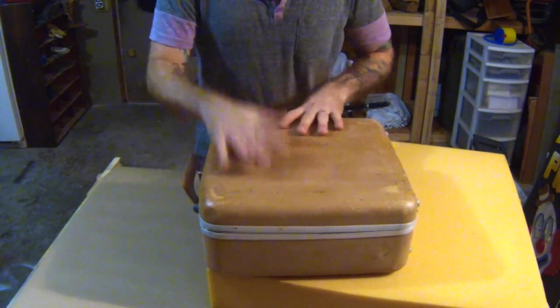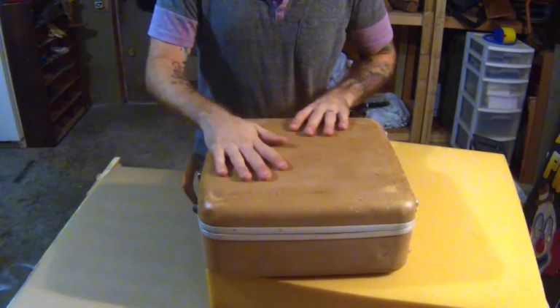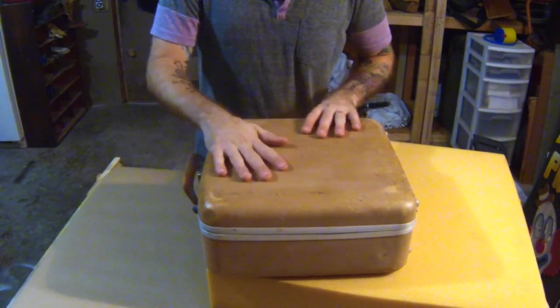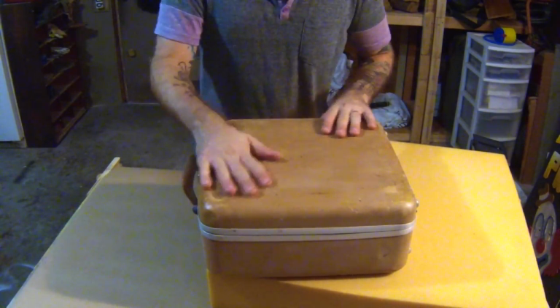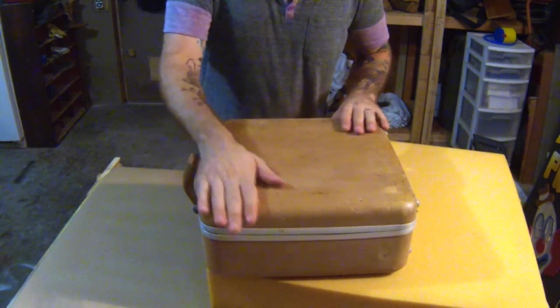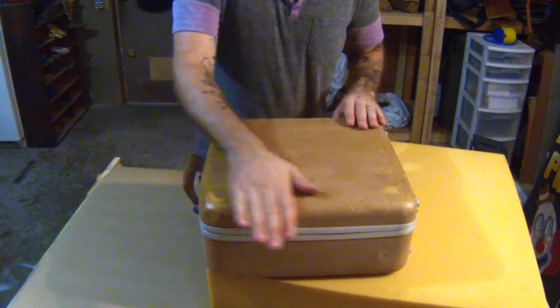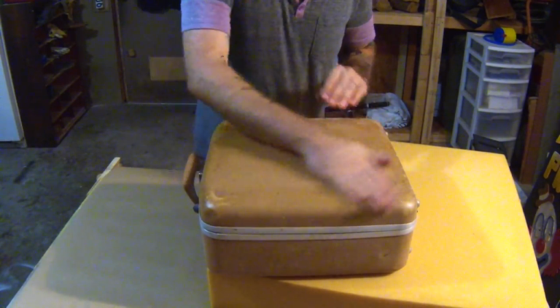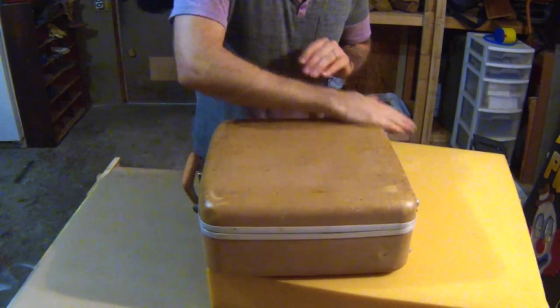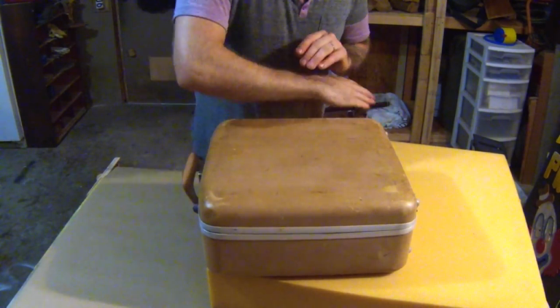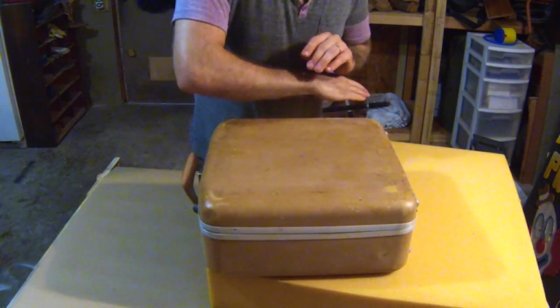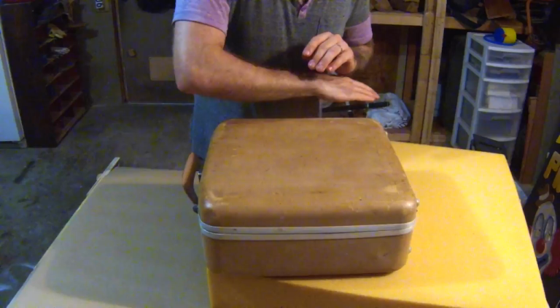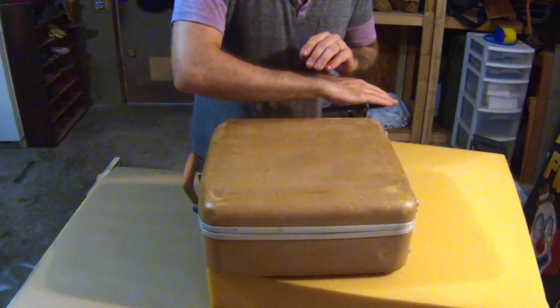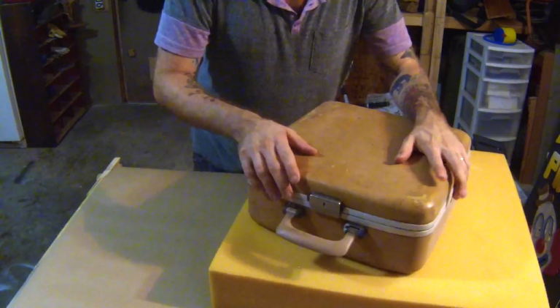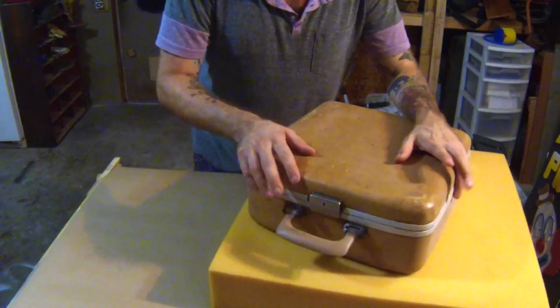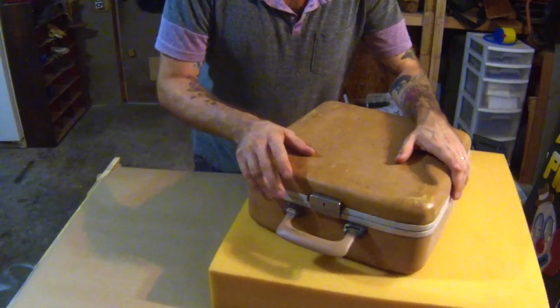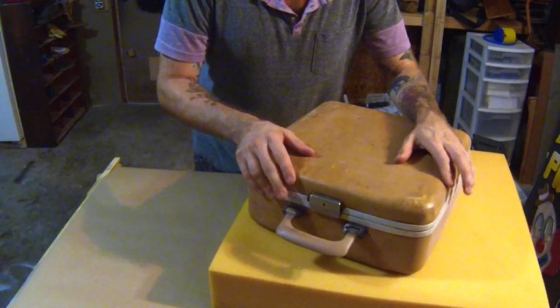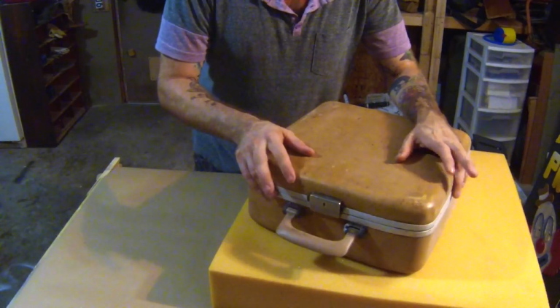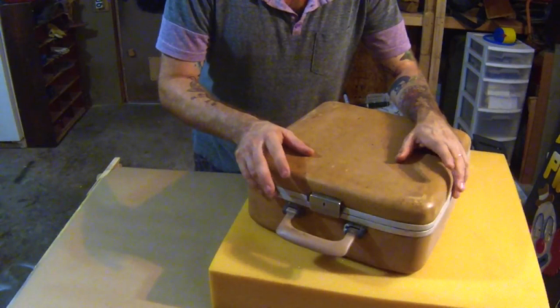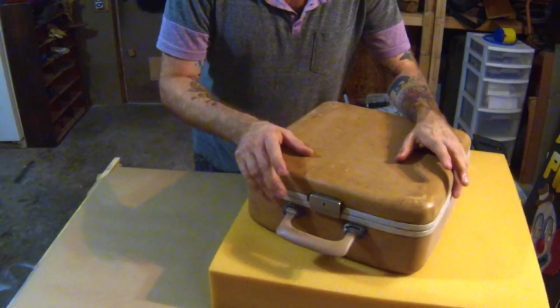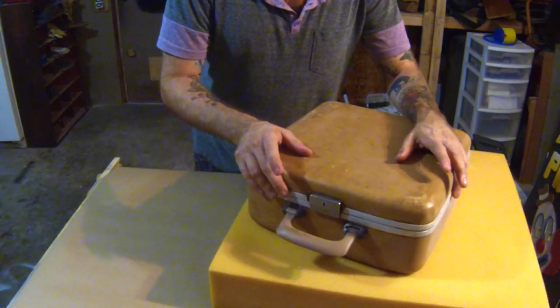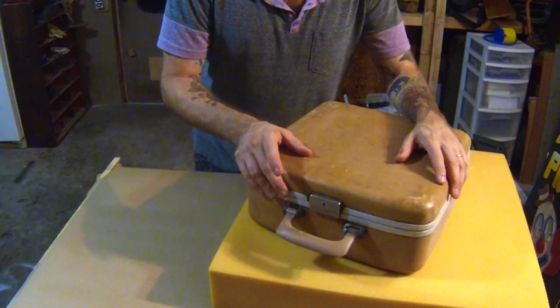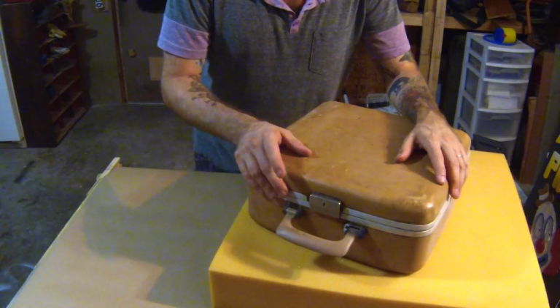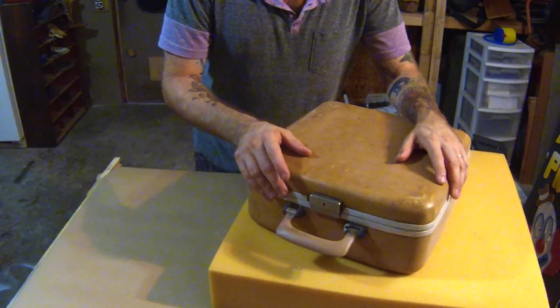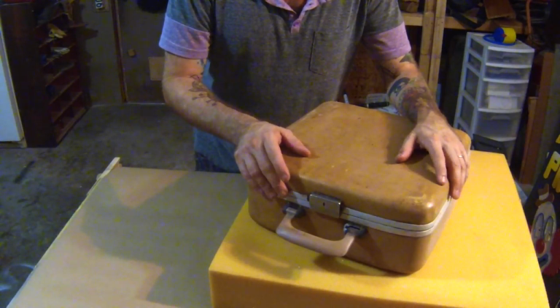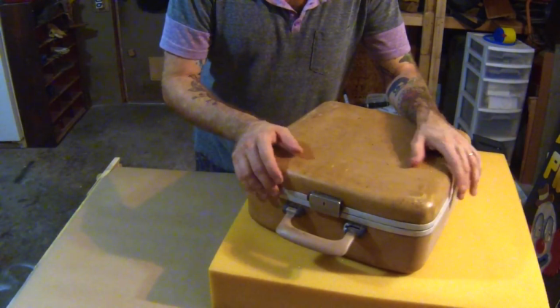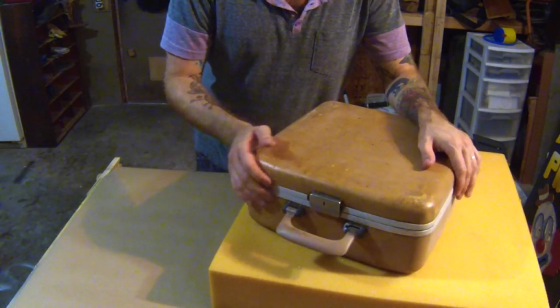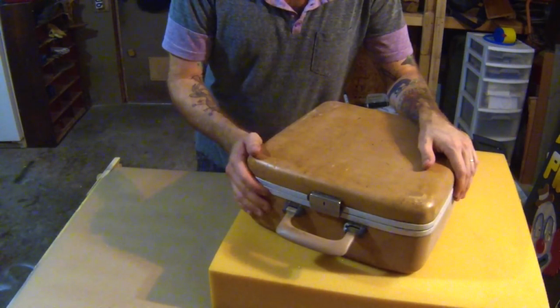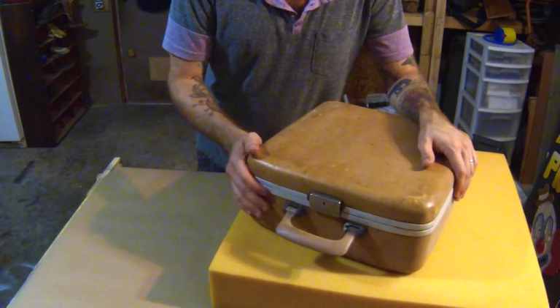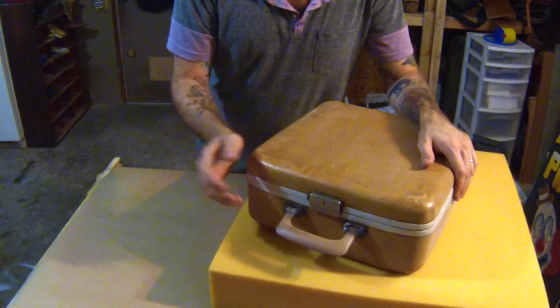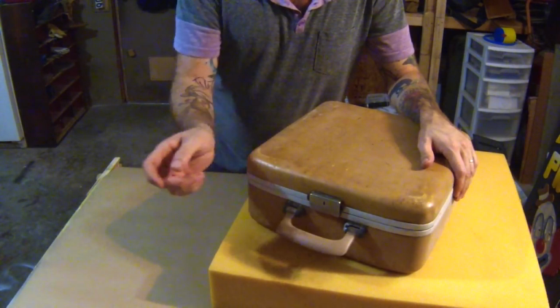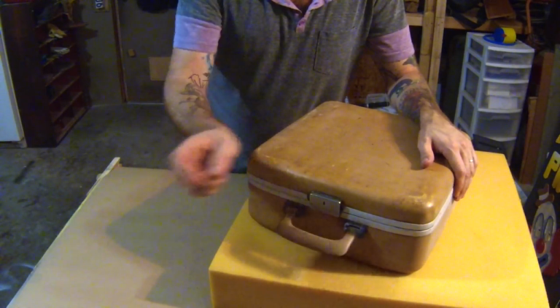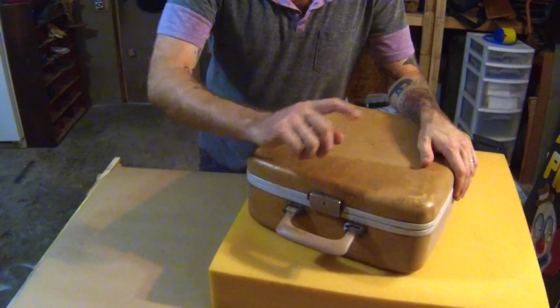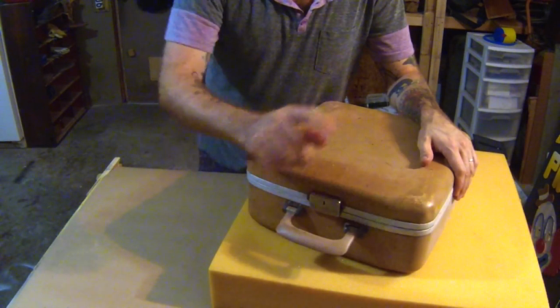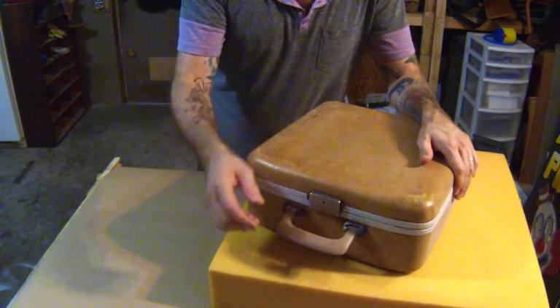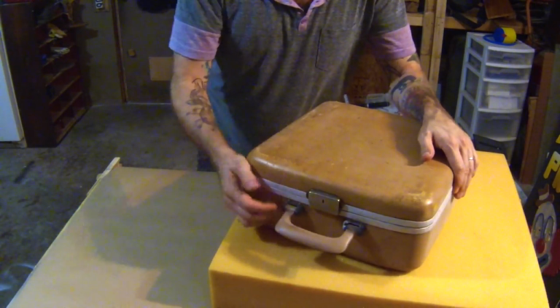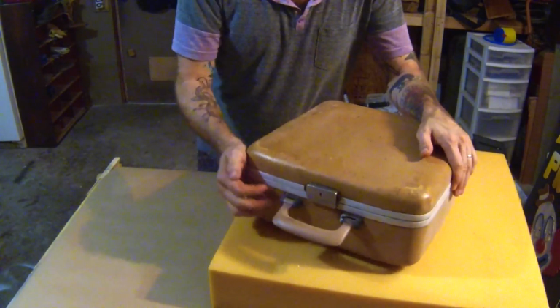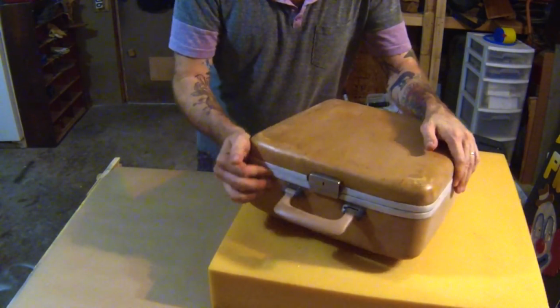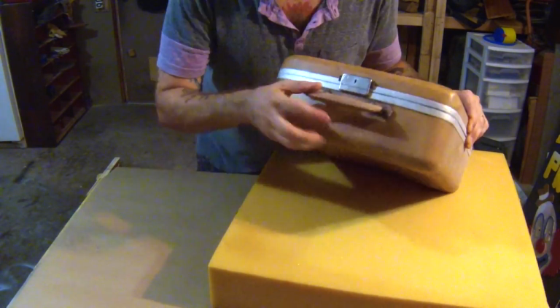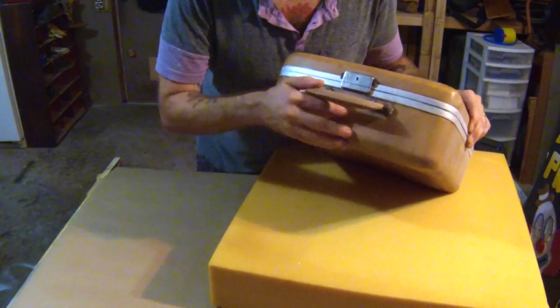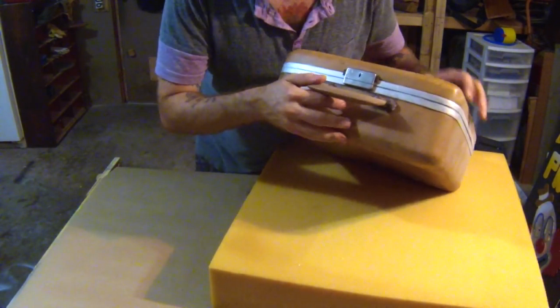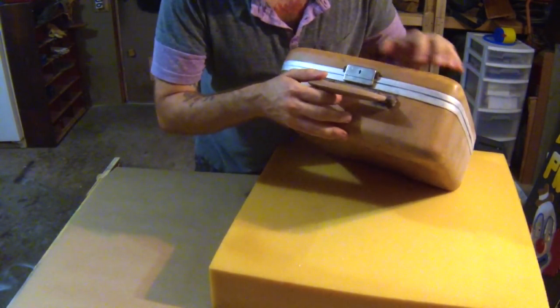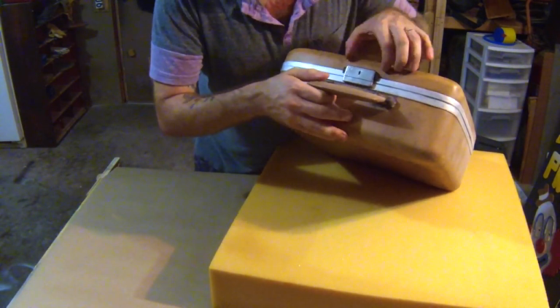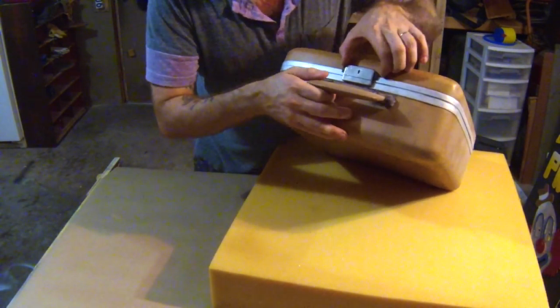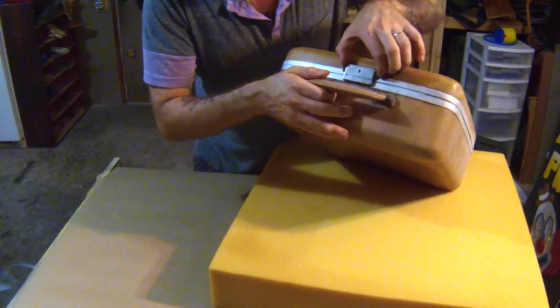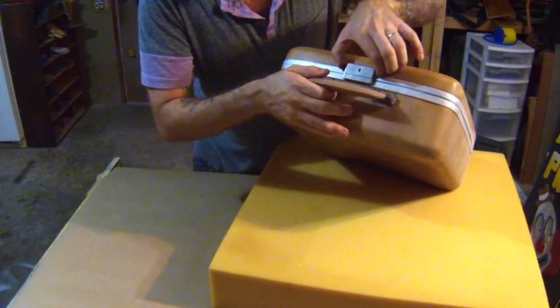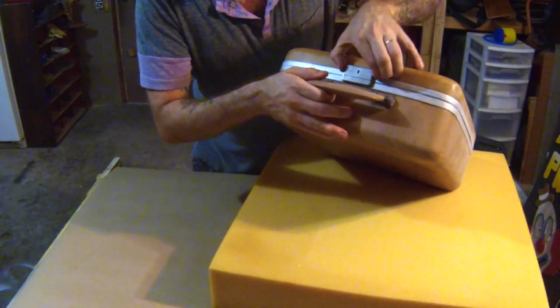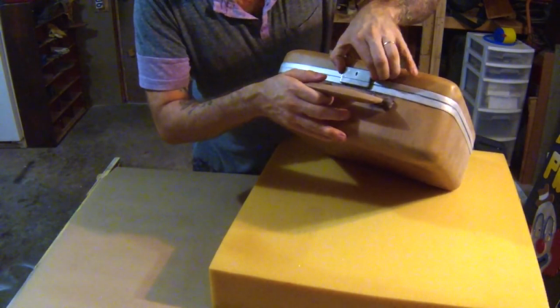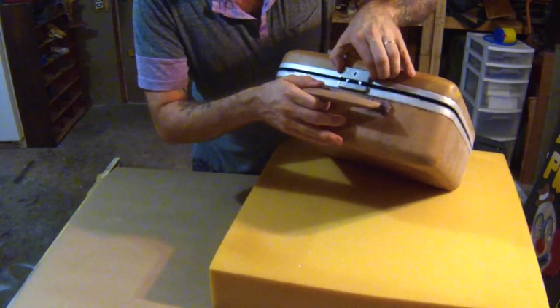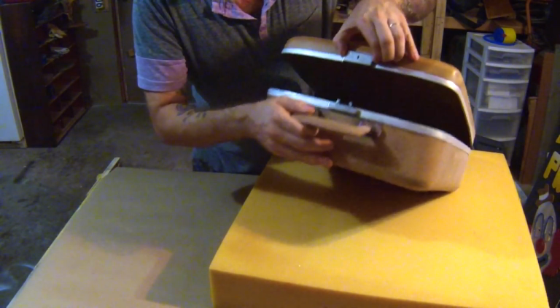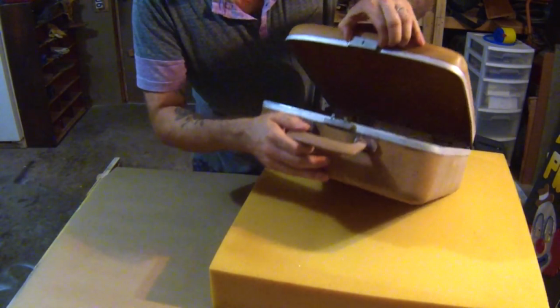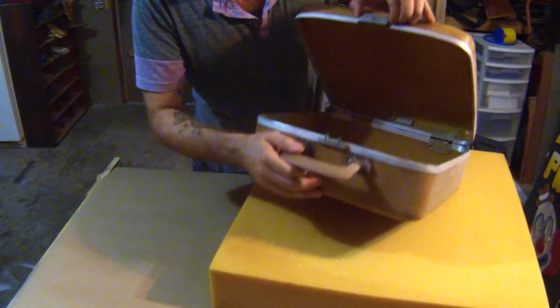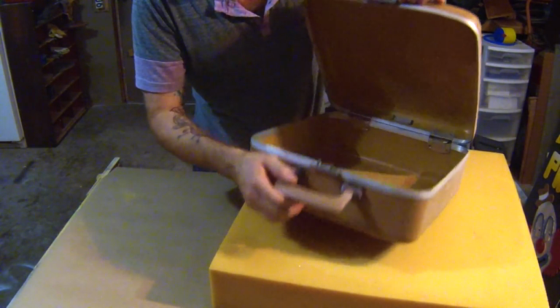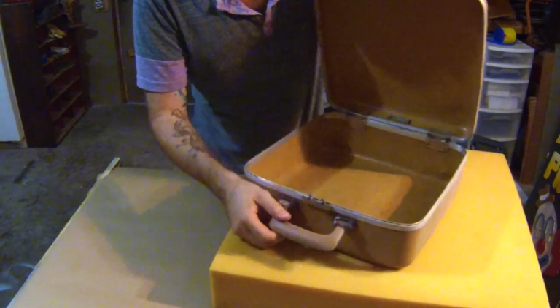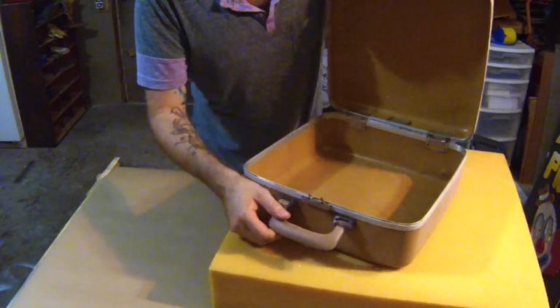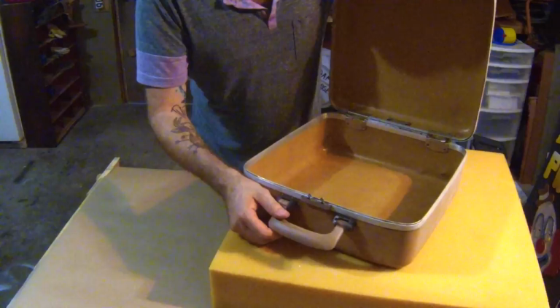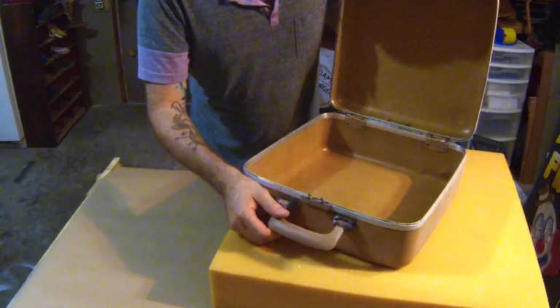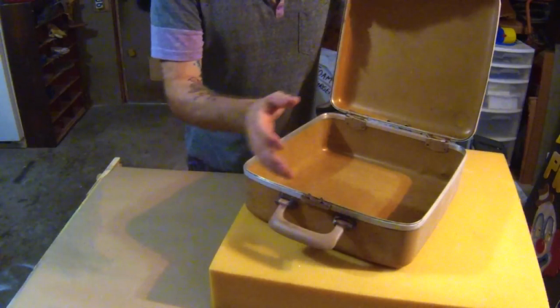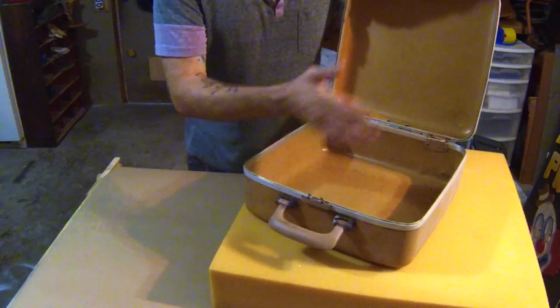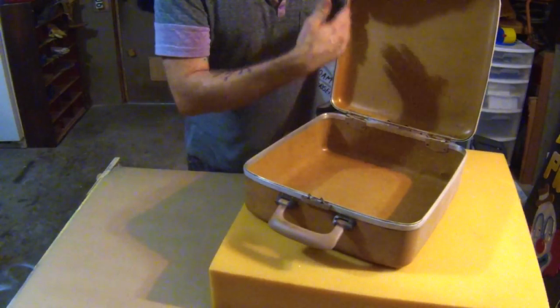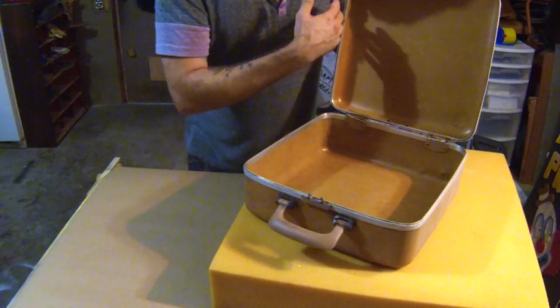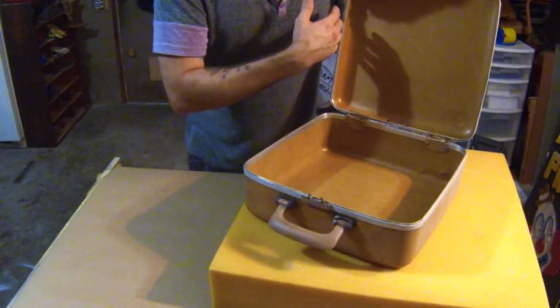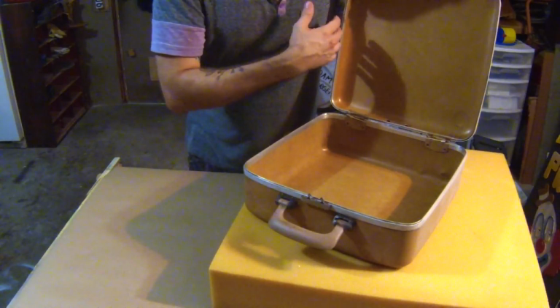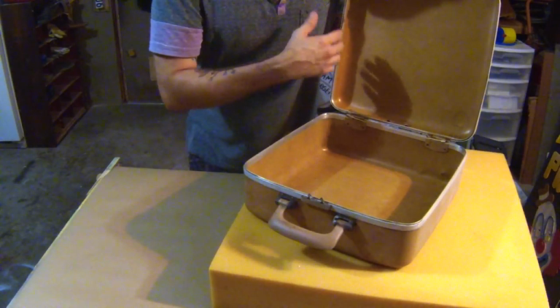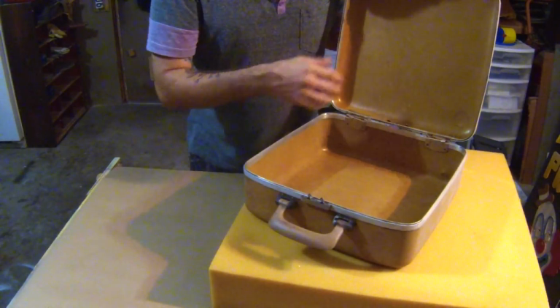I cleaned it up. I put a couple coats of matte clear coat on it. The lock was busted — I fixed that up and cleaned out the inside.